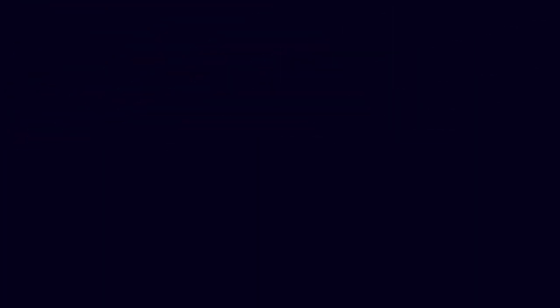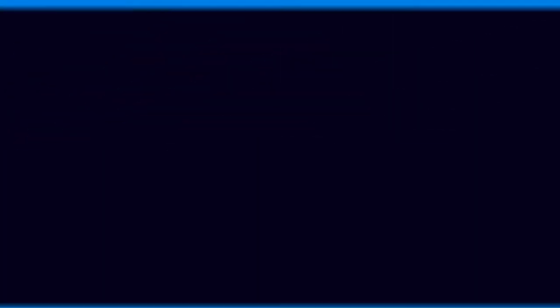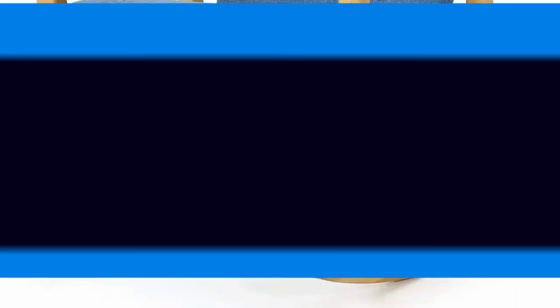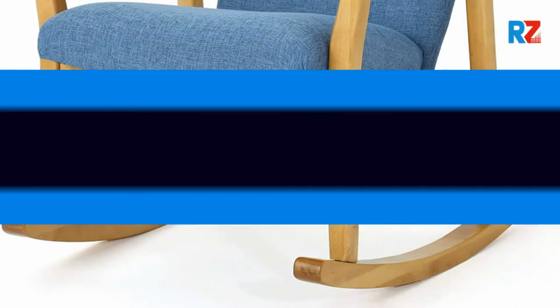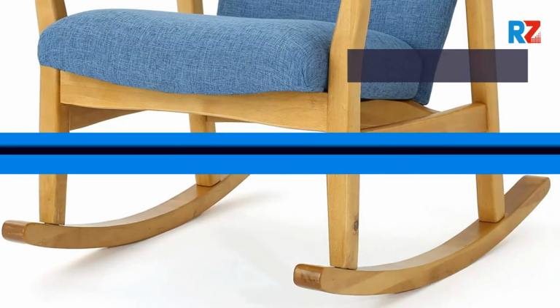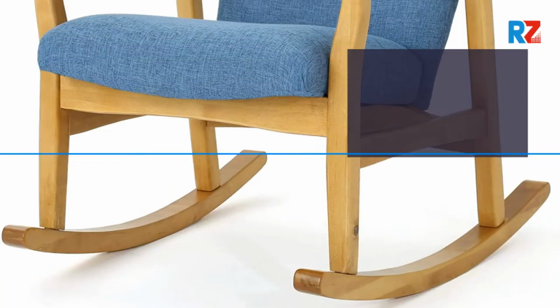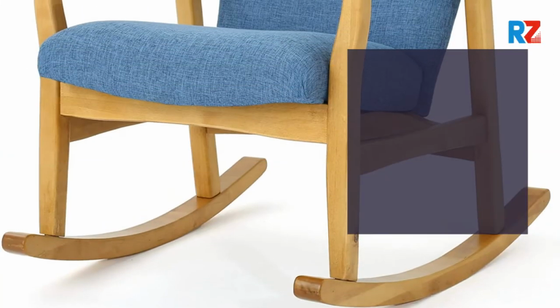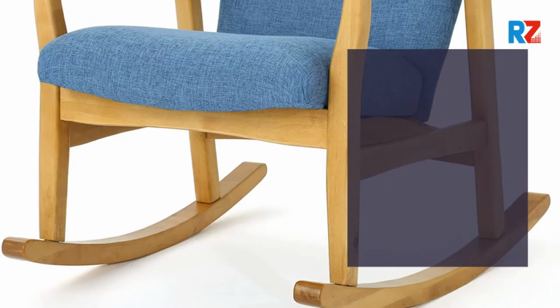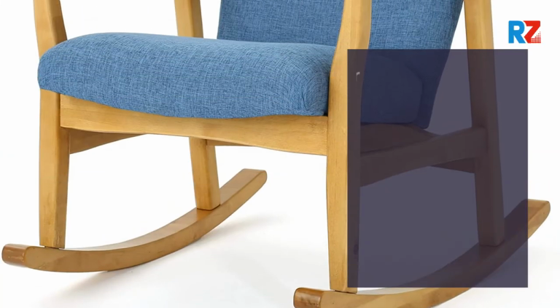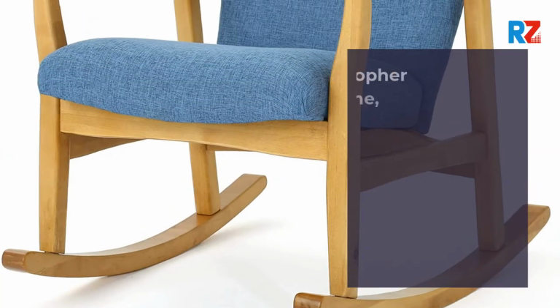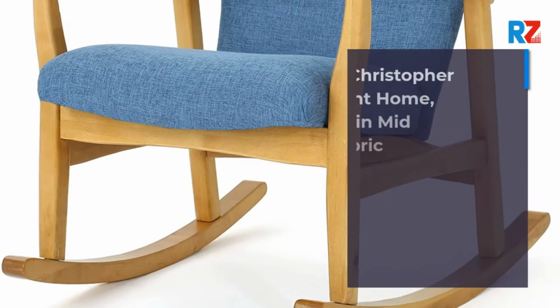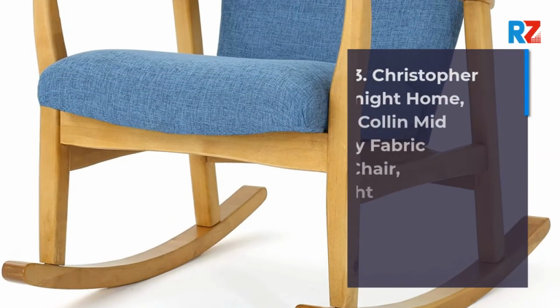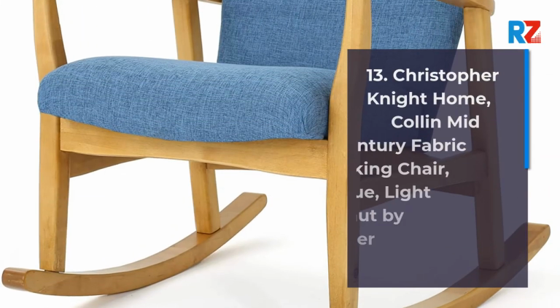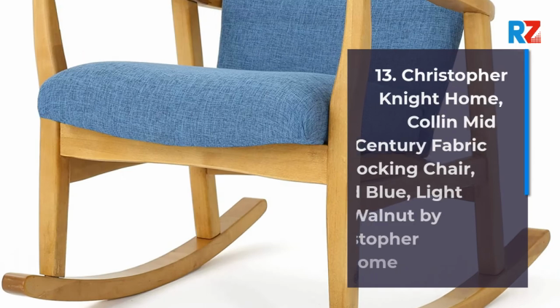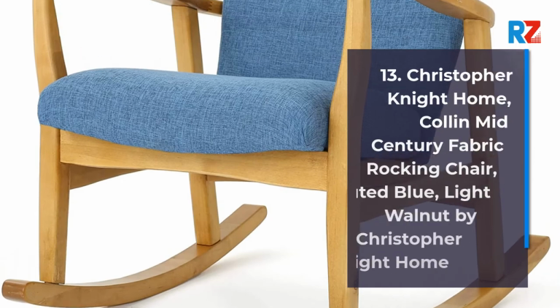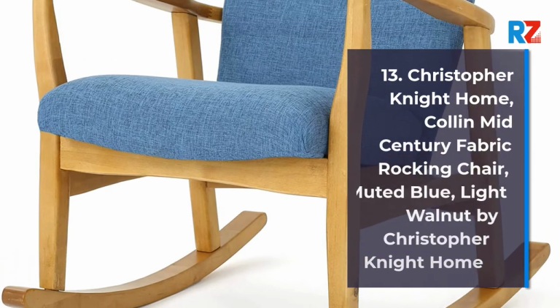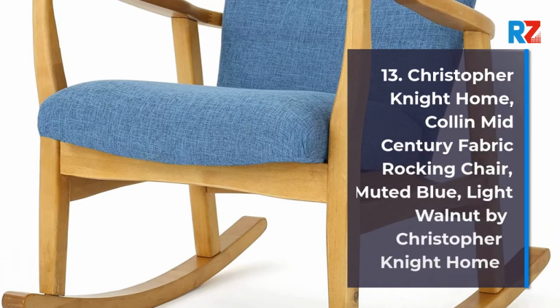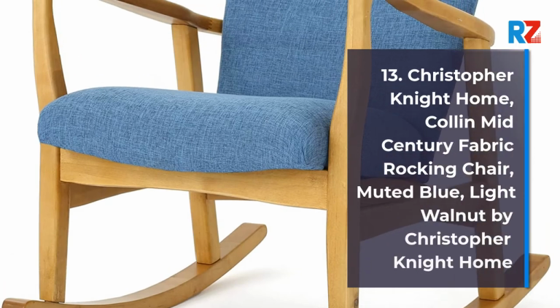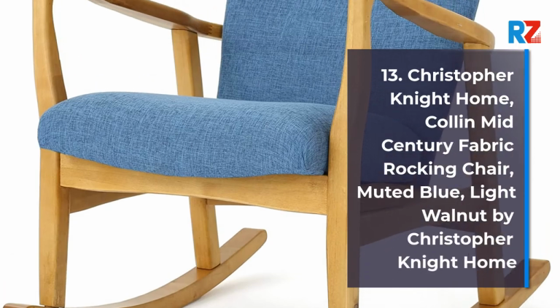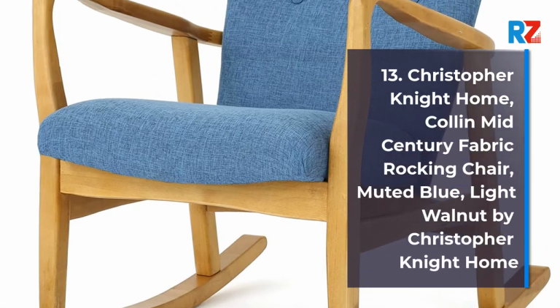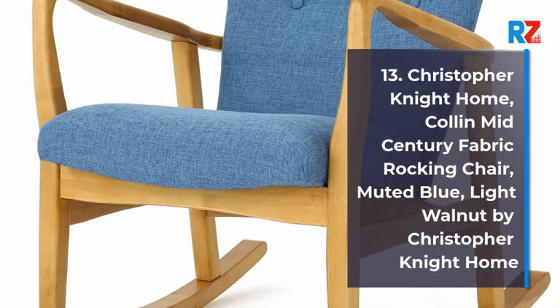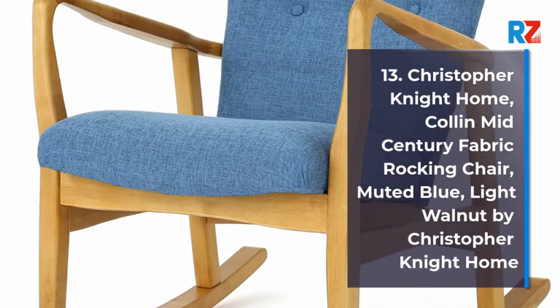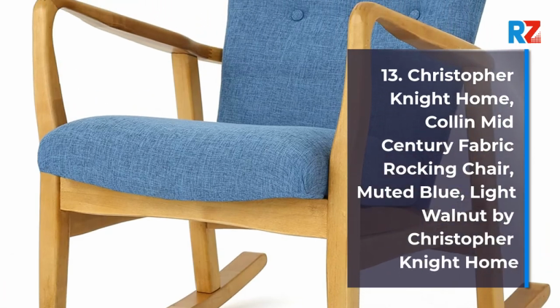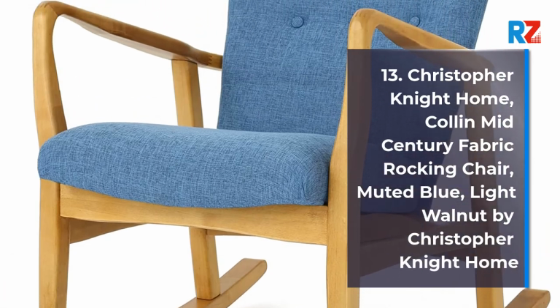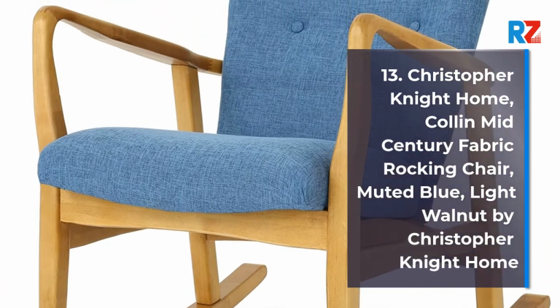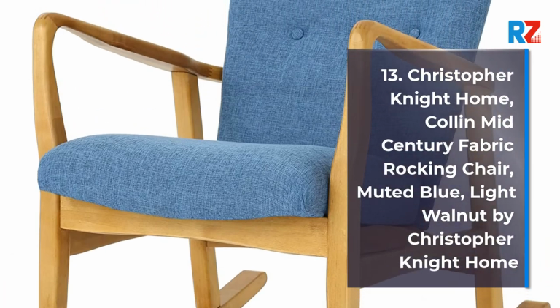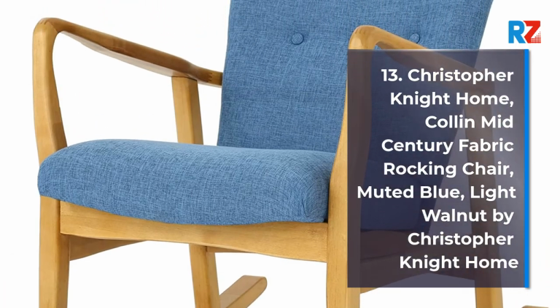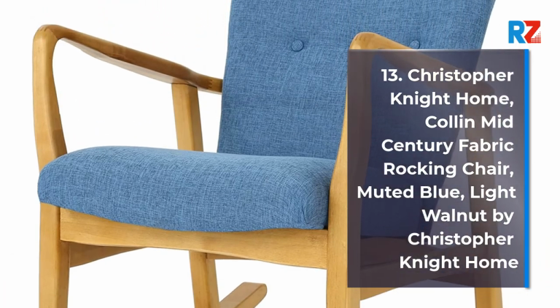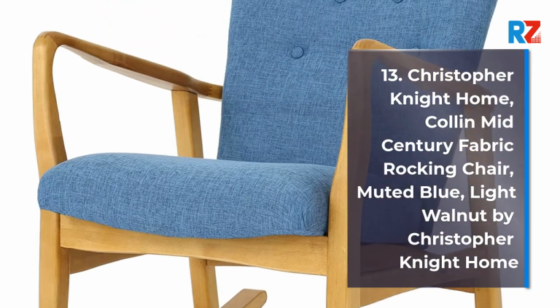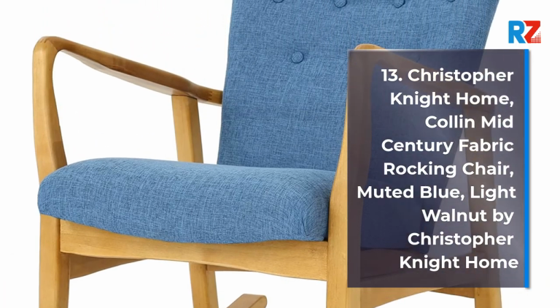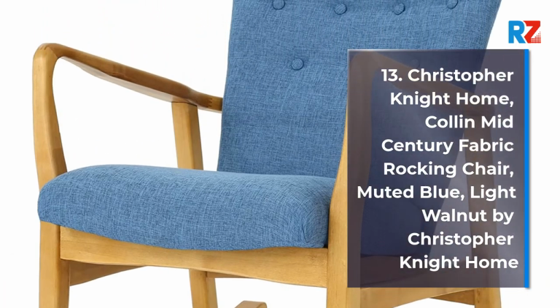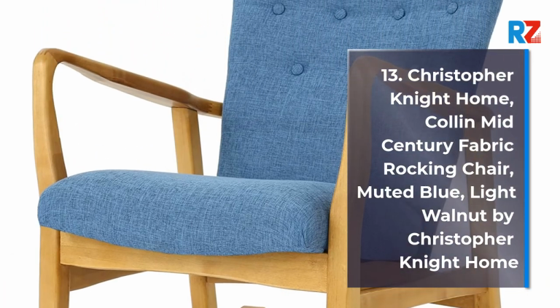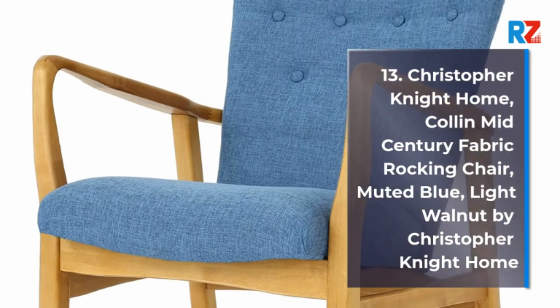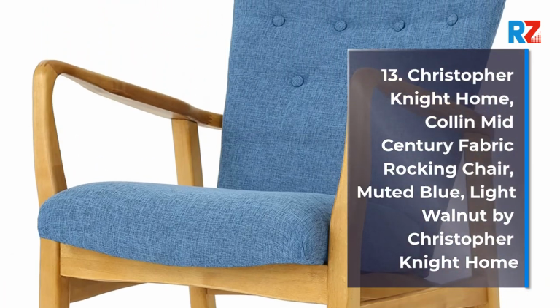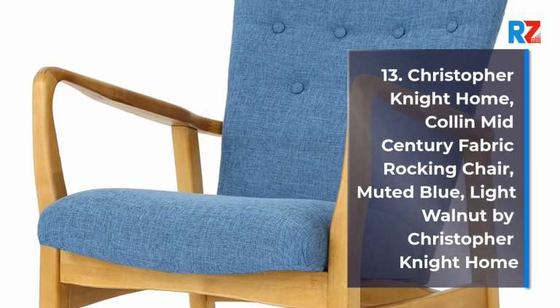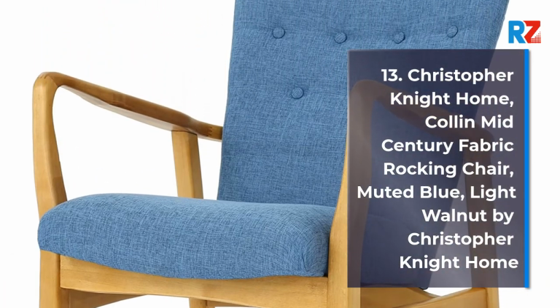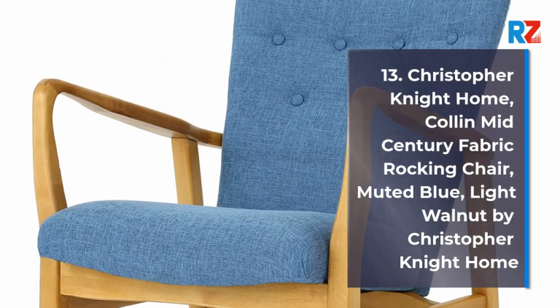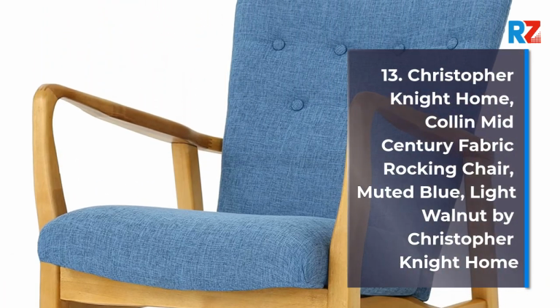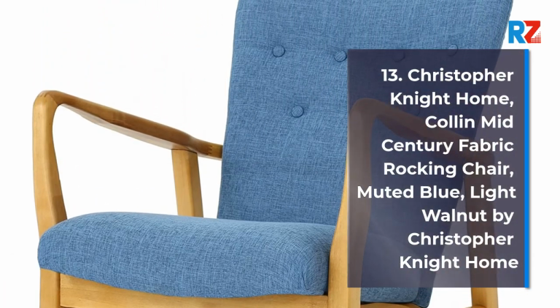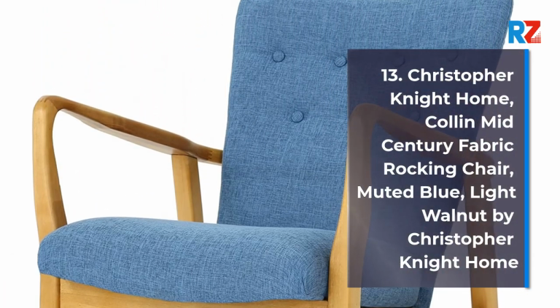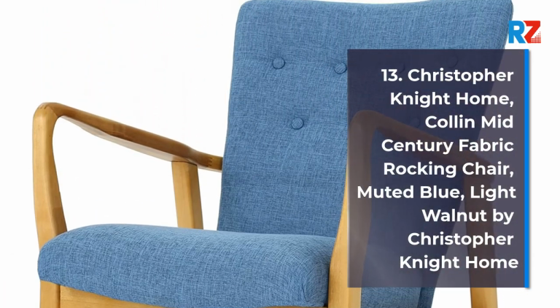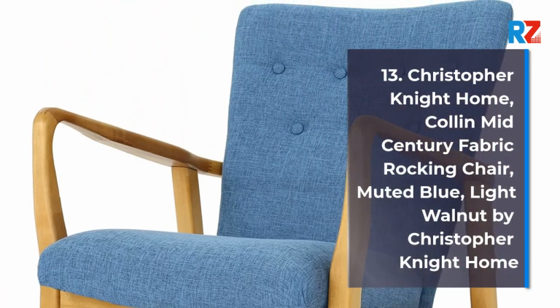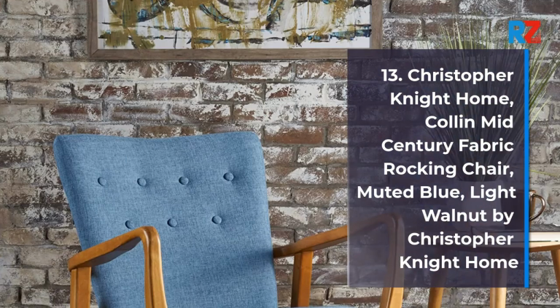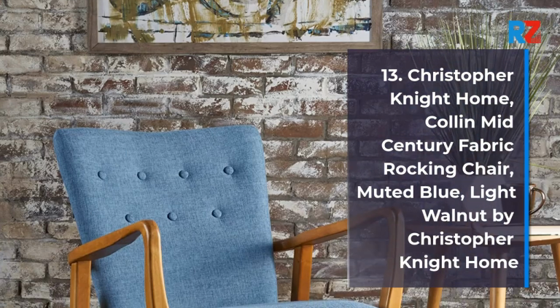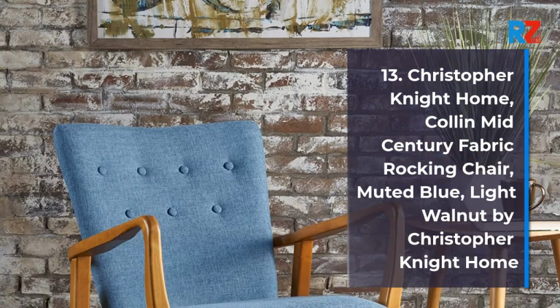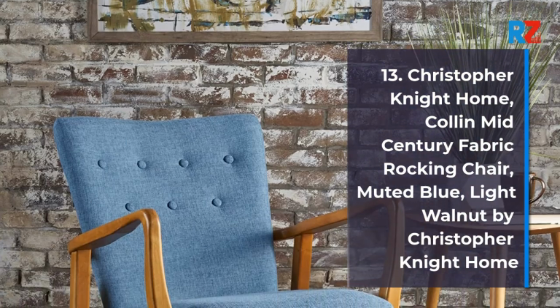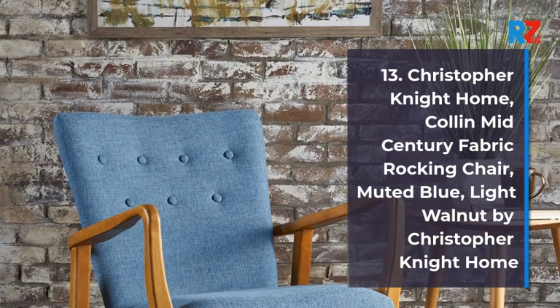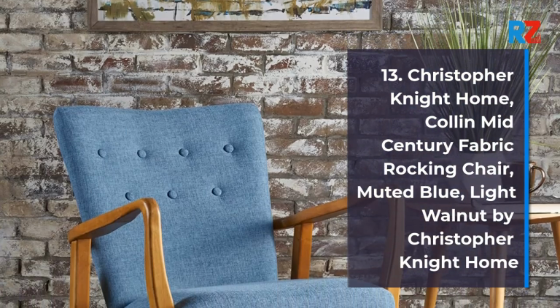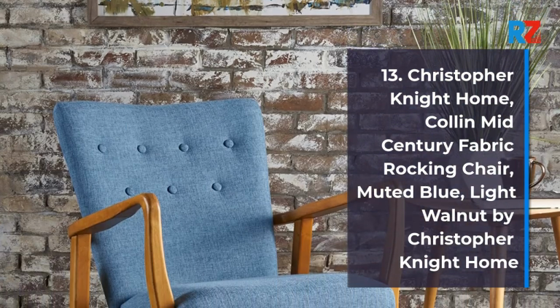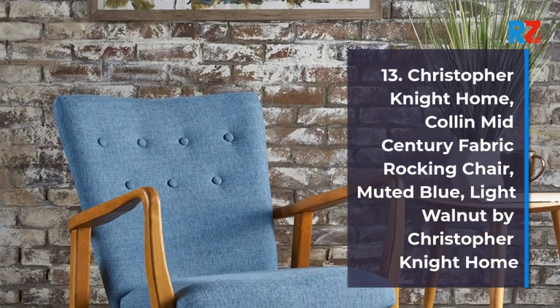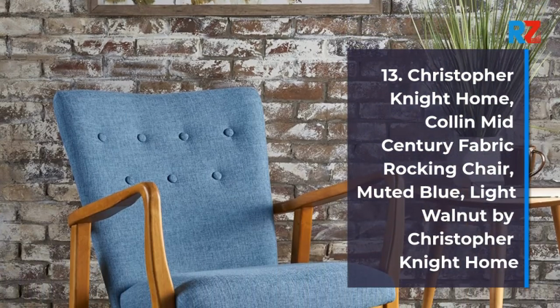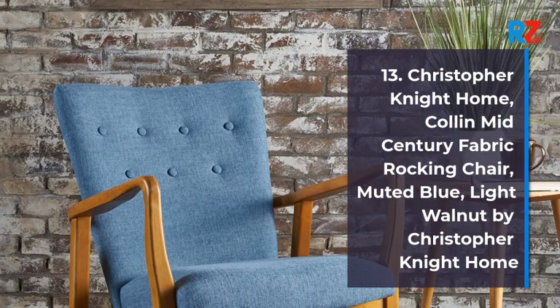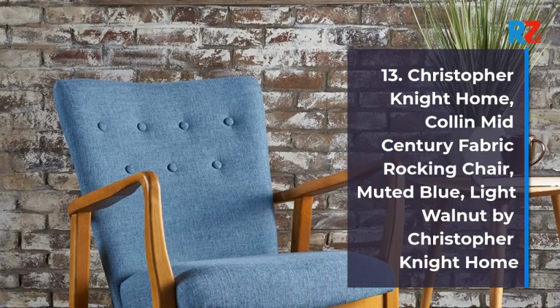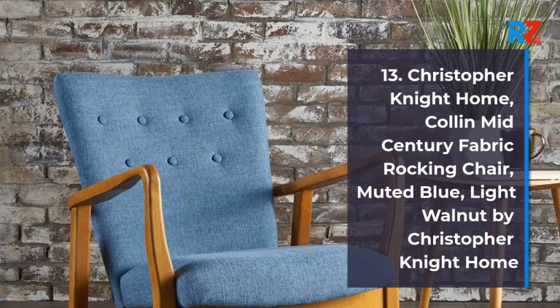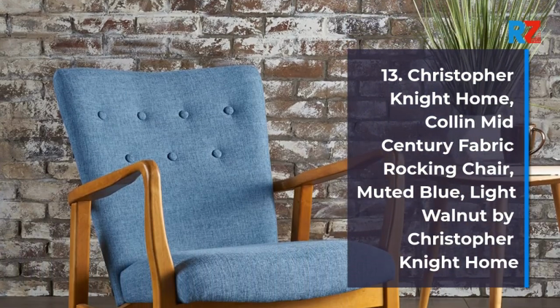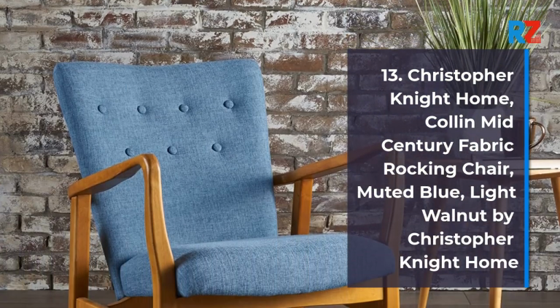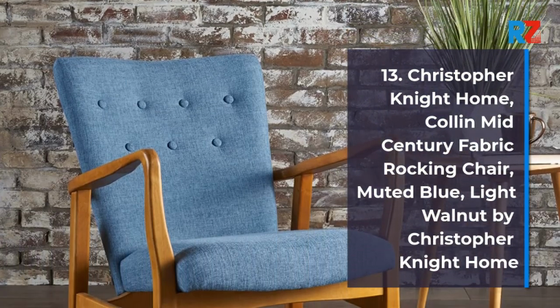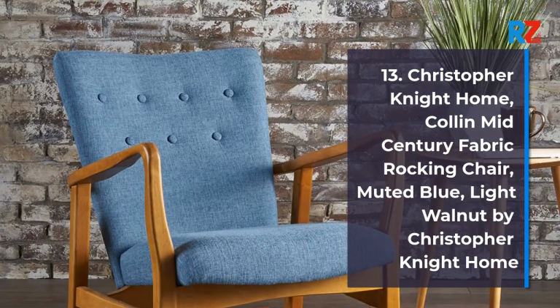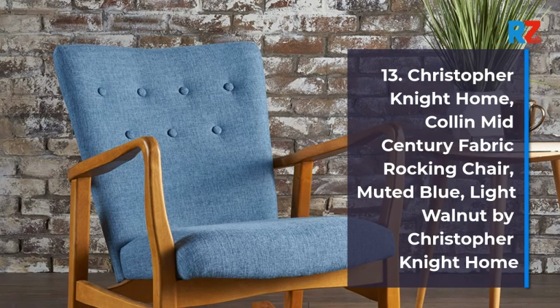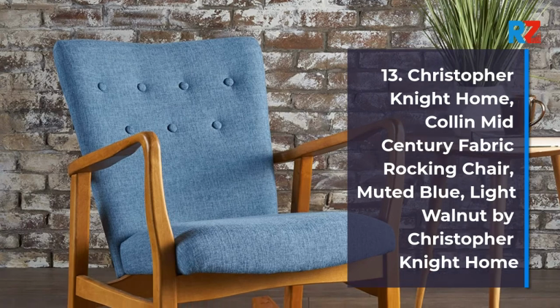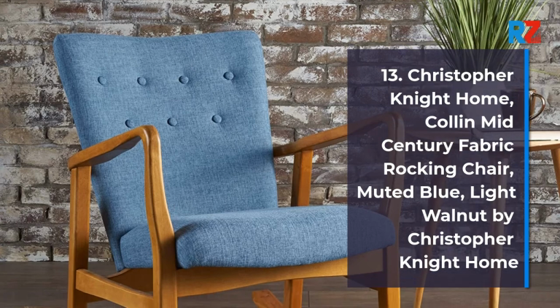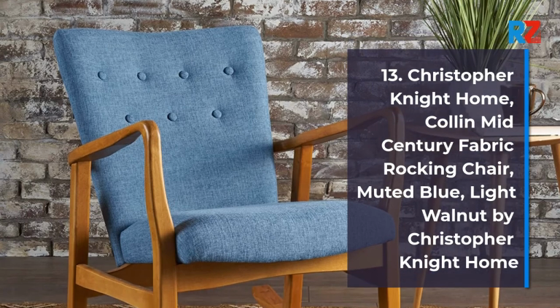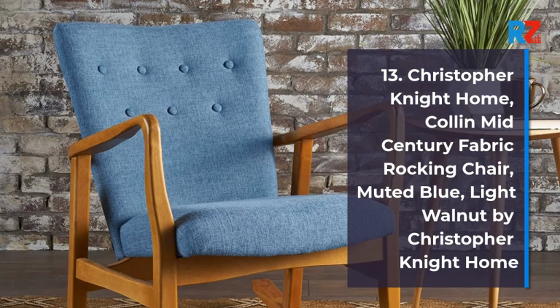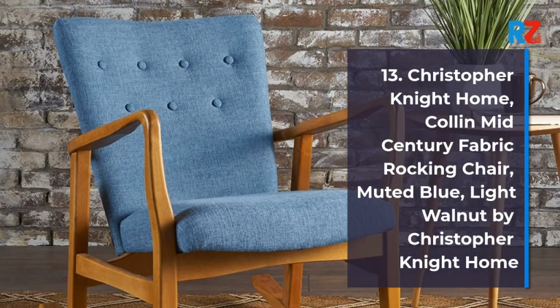13. Christopher Knight Home Collin Mid-Century Fabric Rocking Chair, Muted Blue, Light Walnut by Christopher Knight Home.